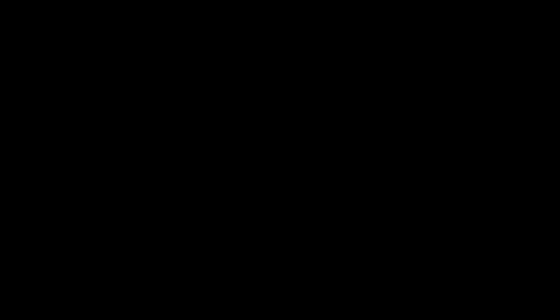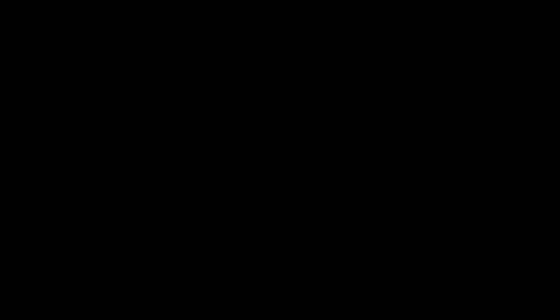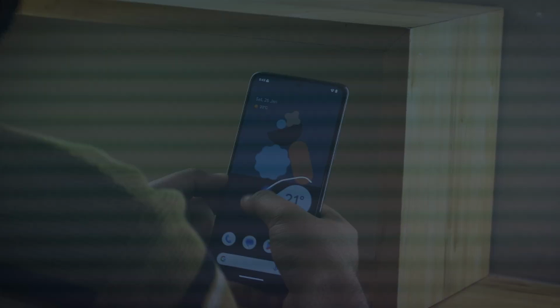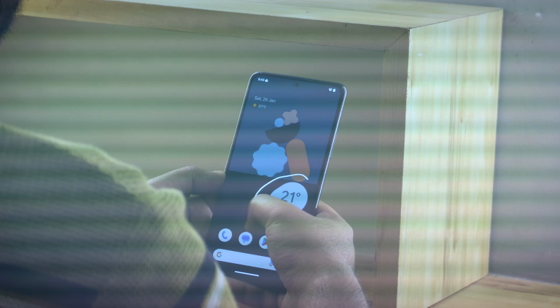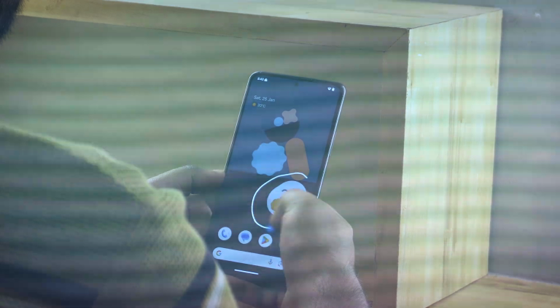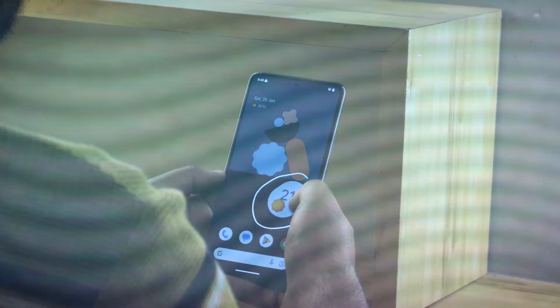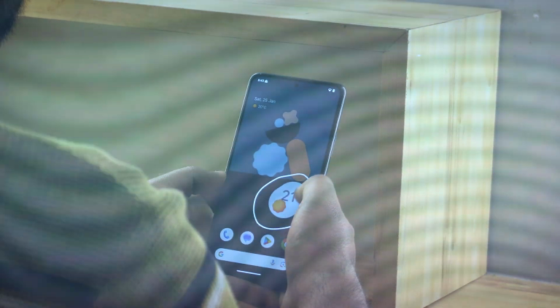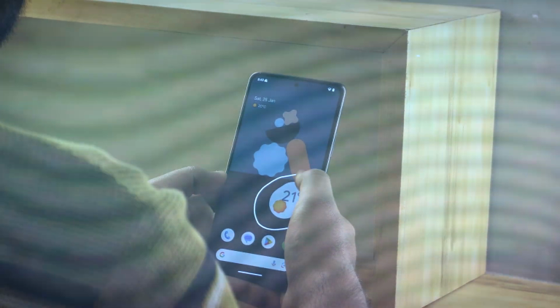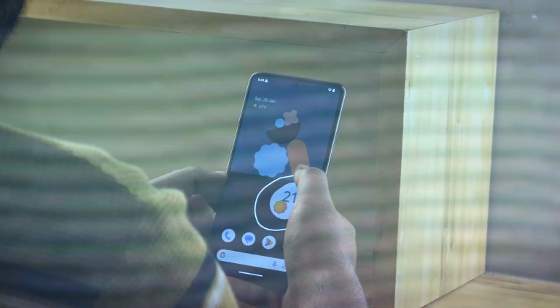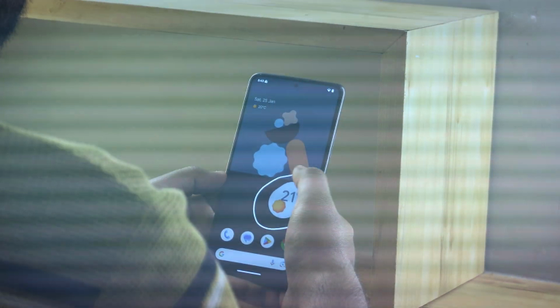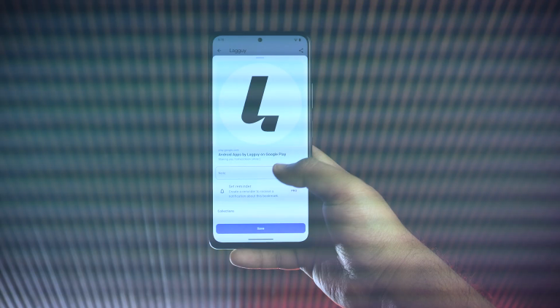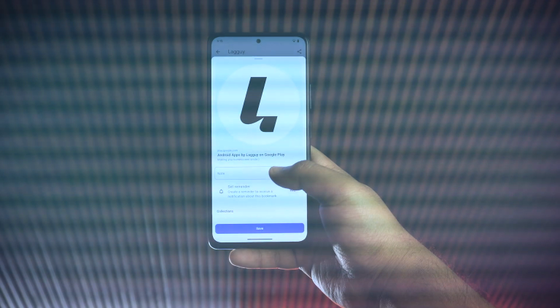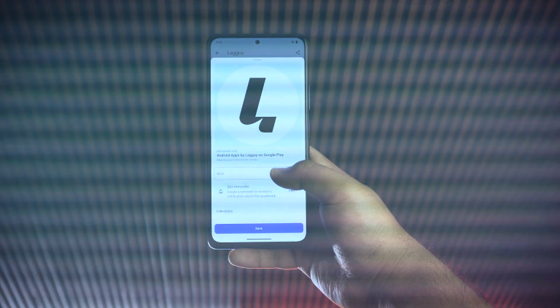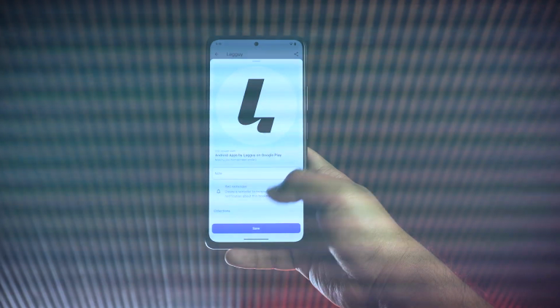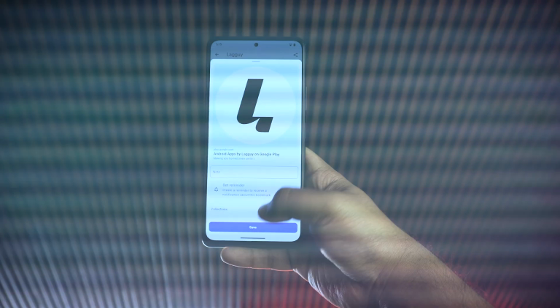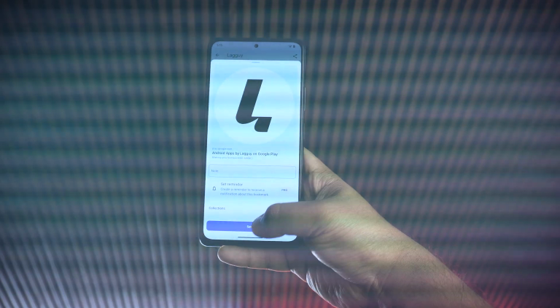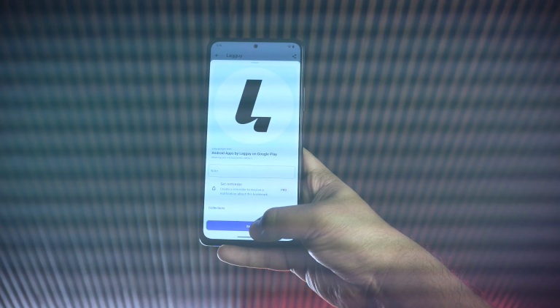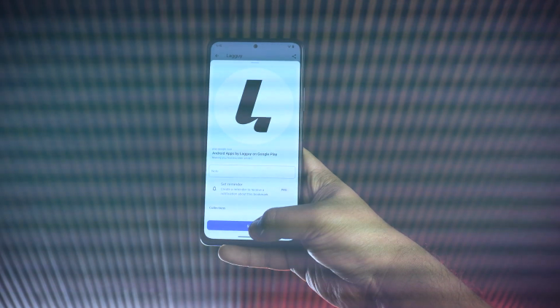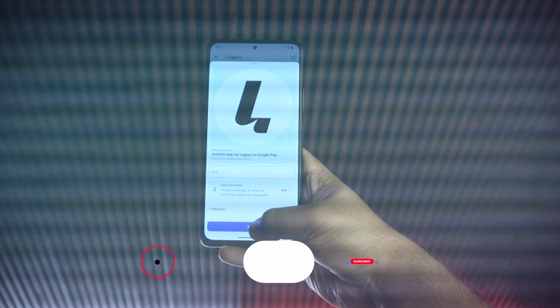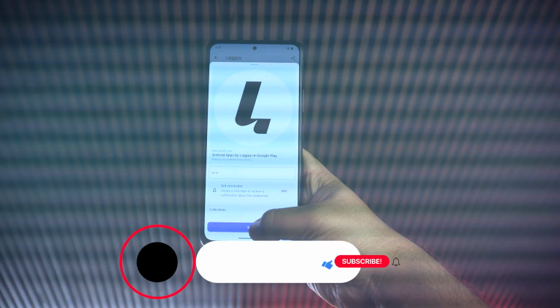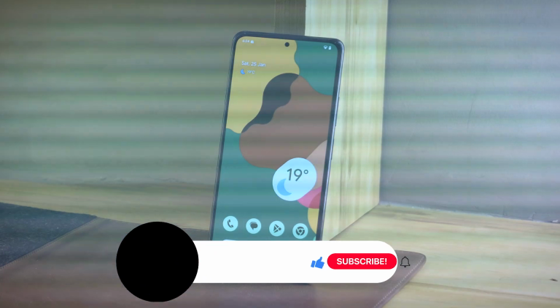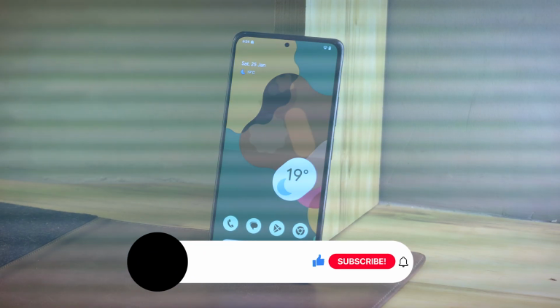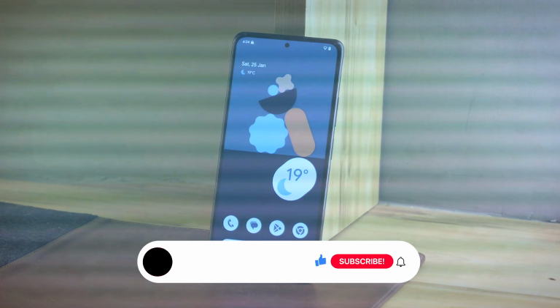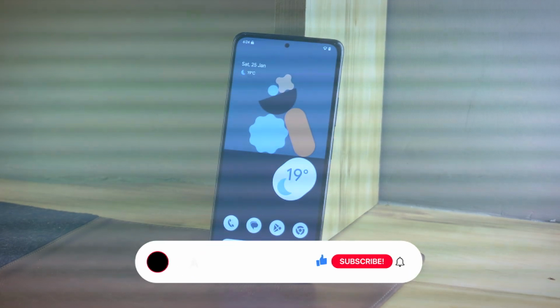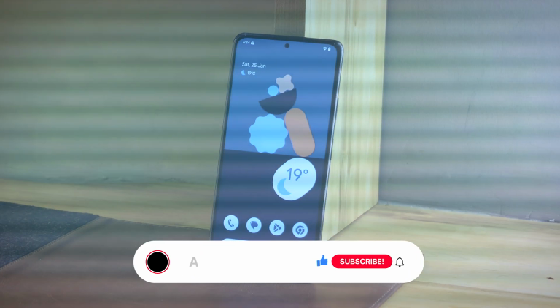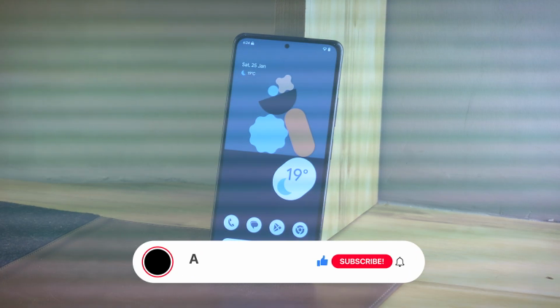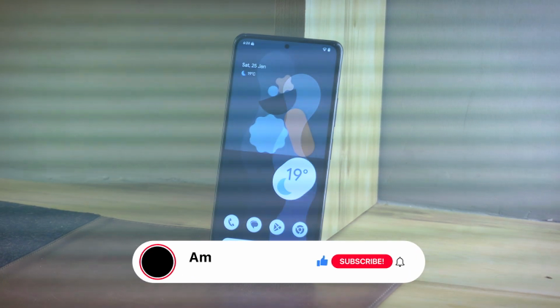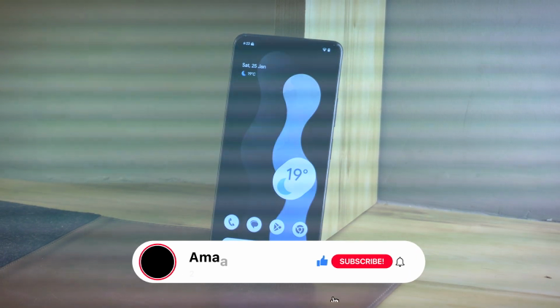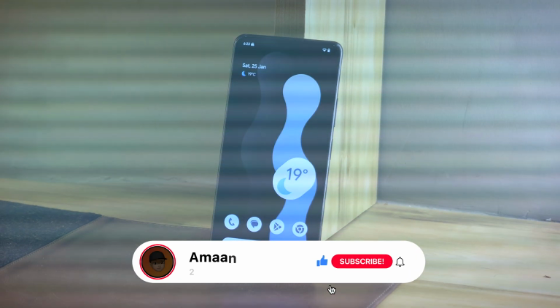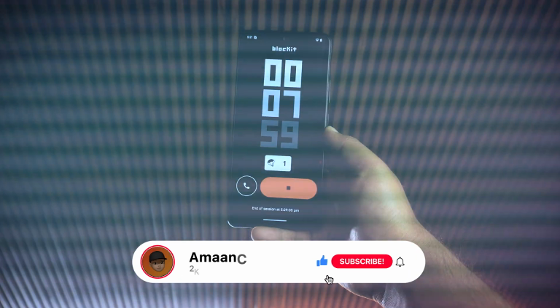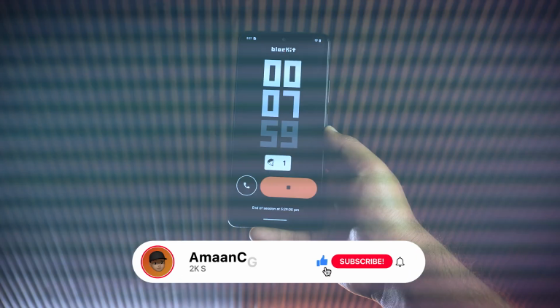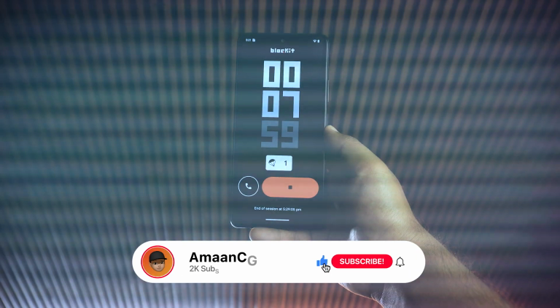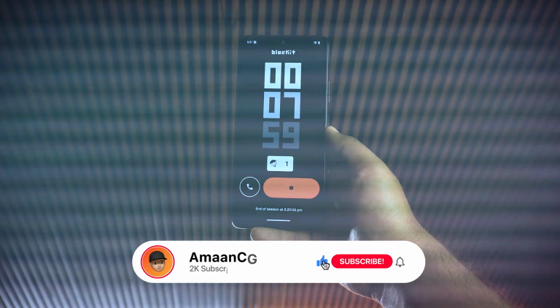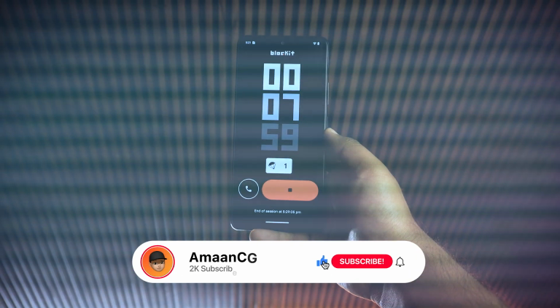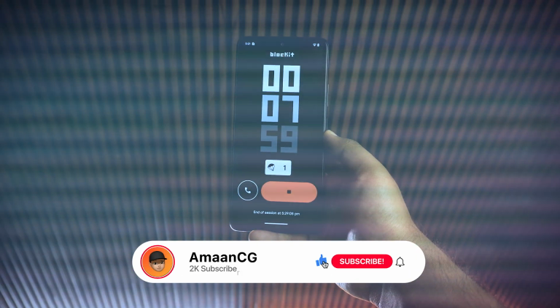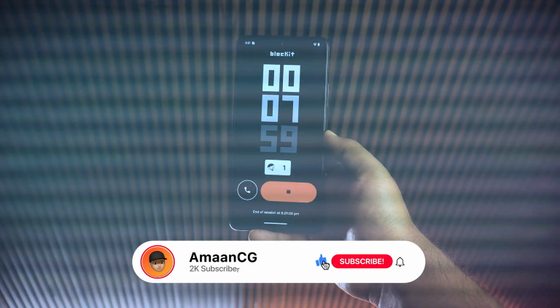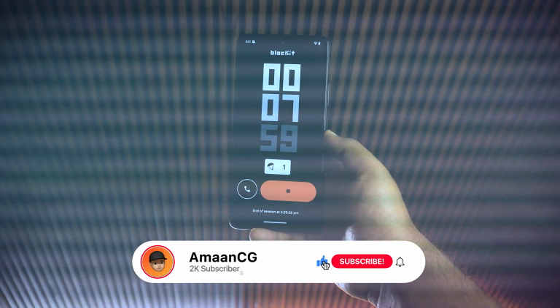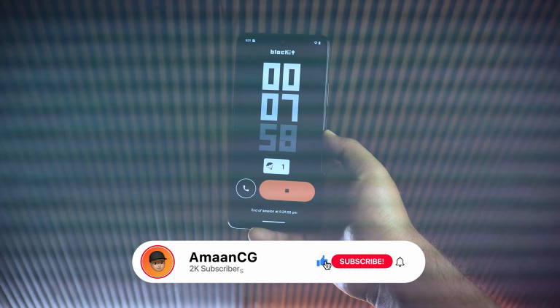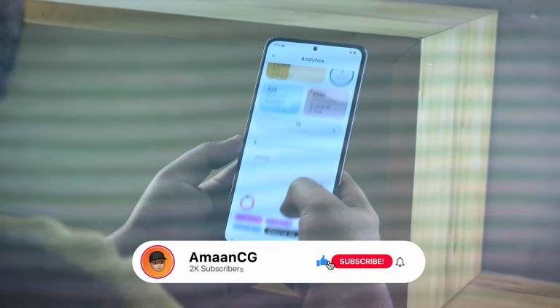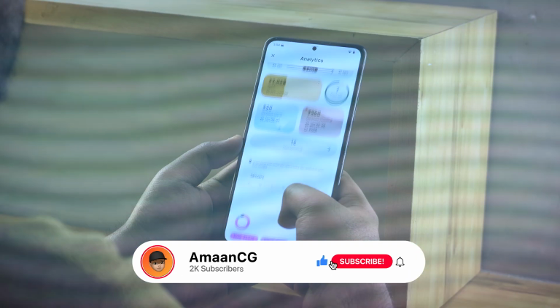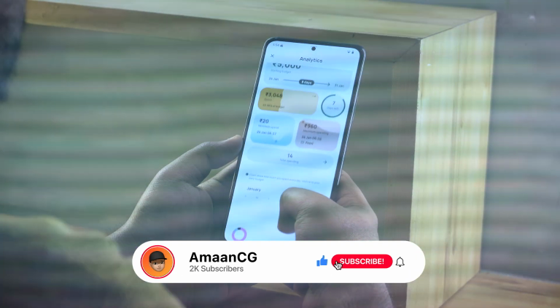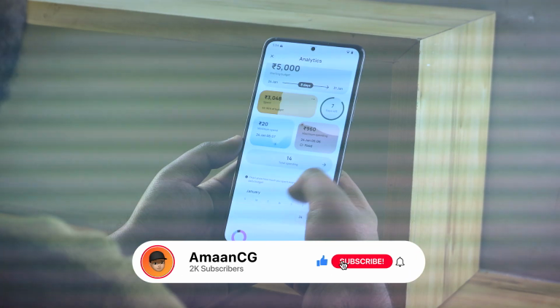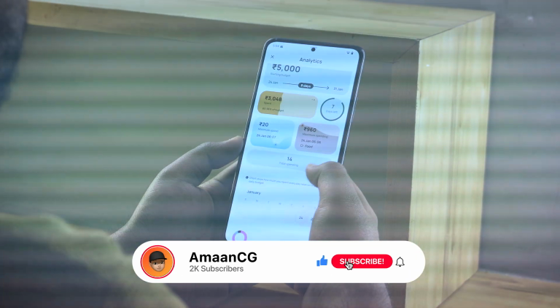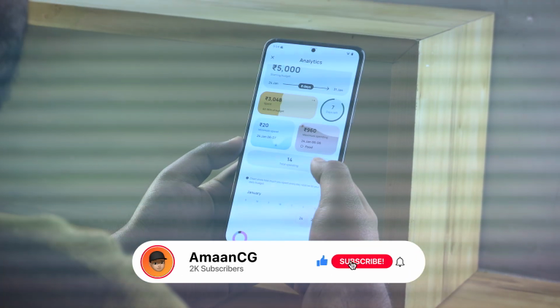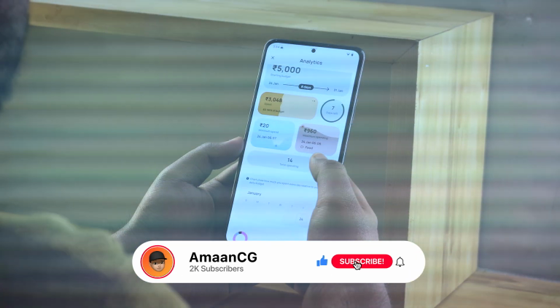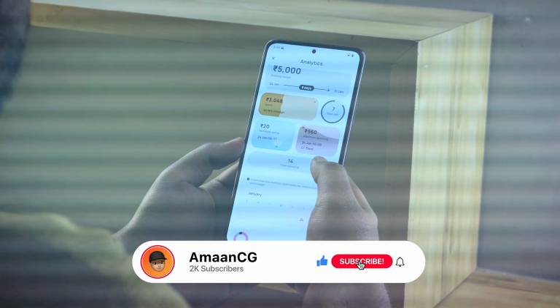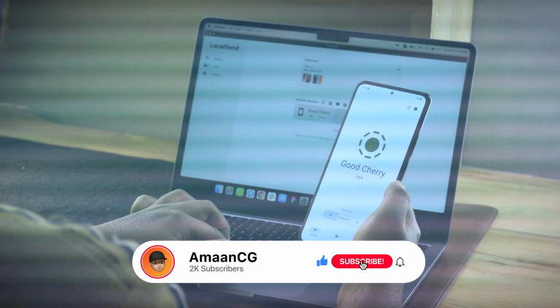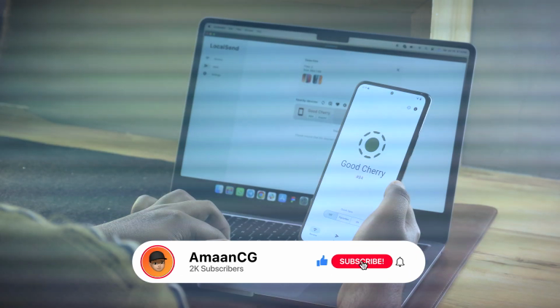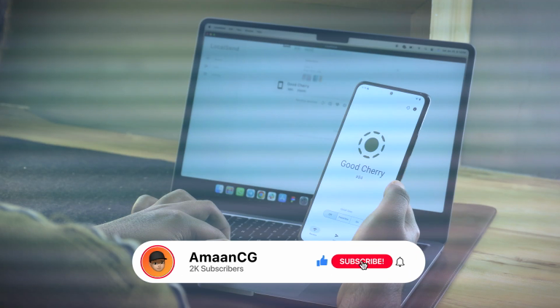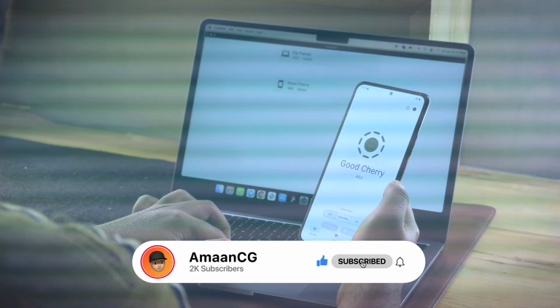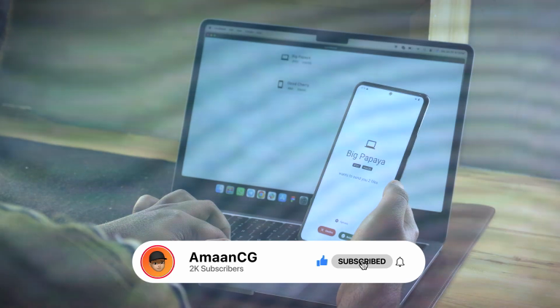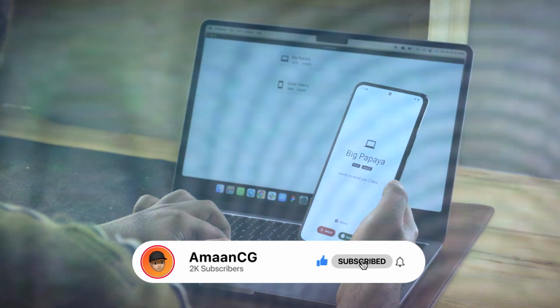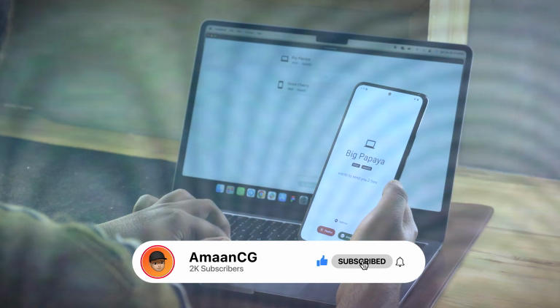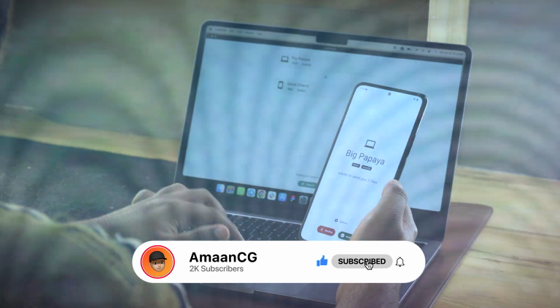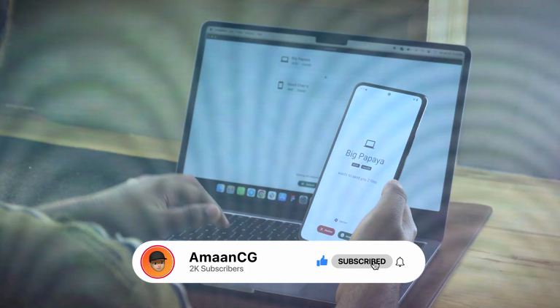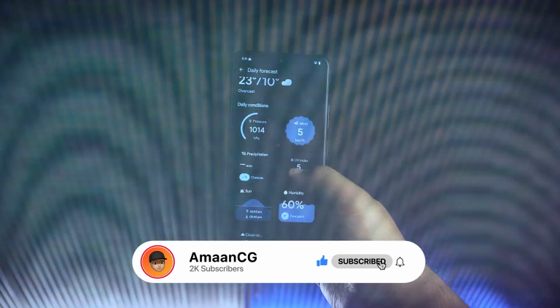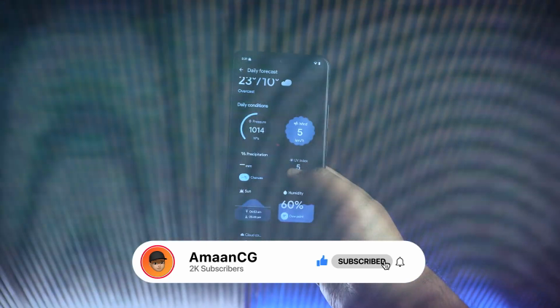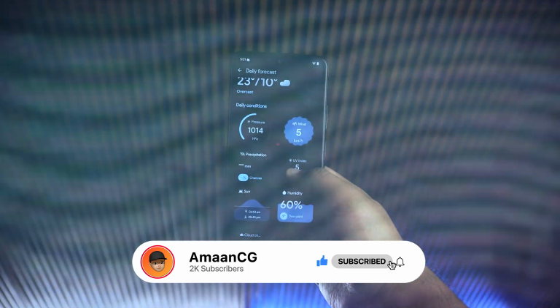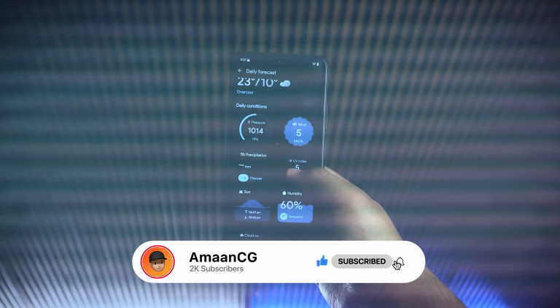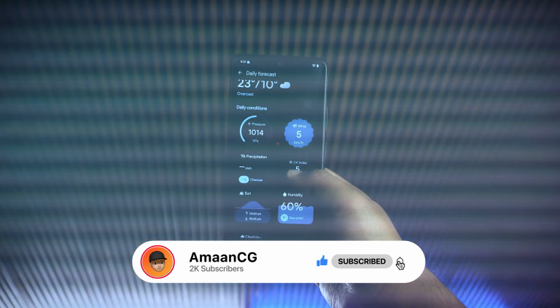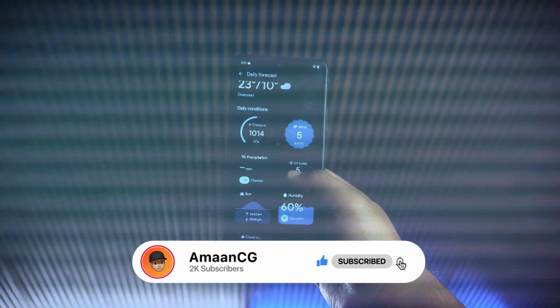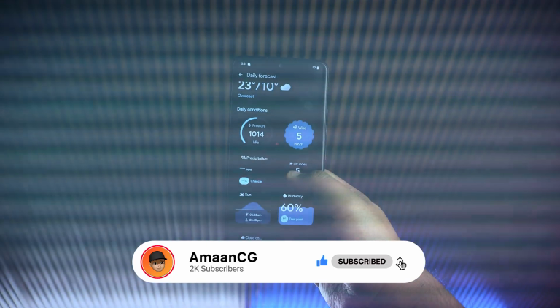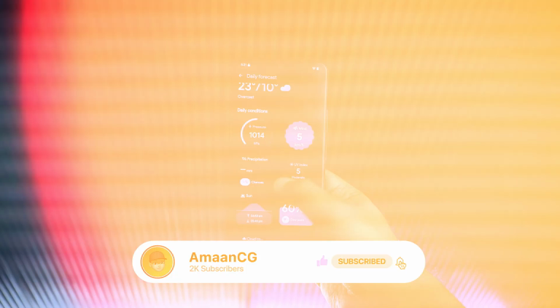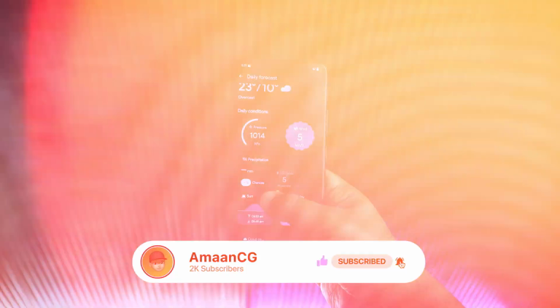Hey amazing people, this is Aman and I've got 10 amazing Android apps that you must check out right now. So let's dive right in.